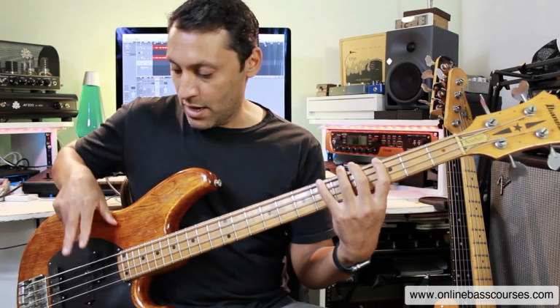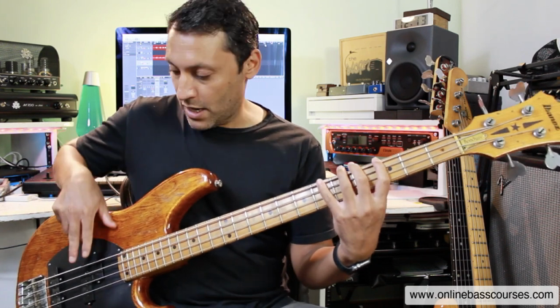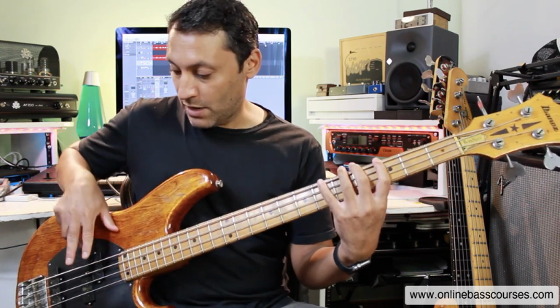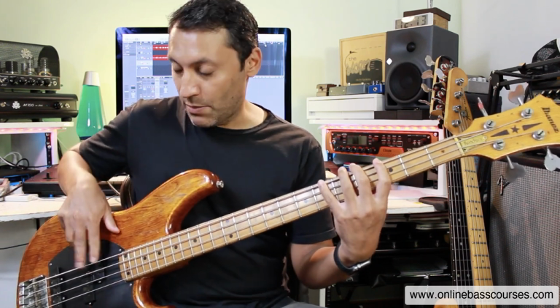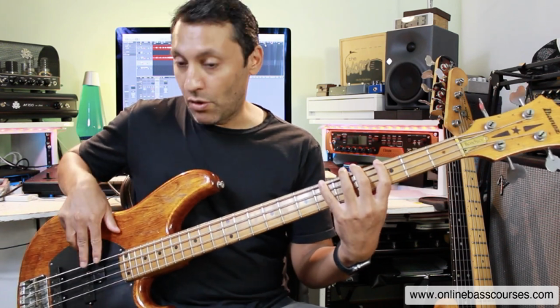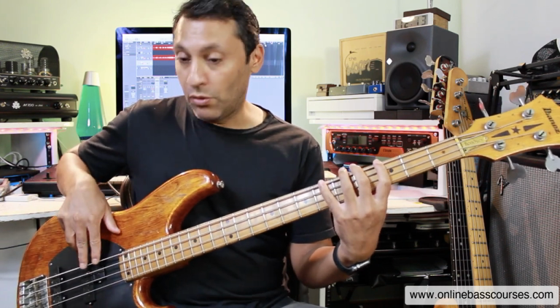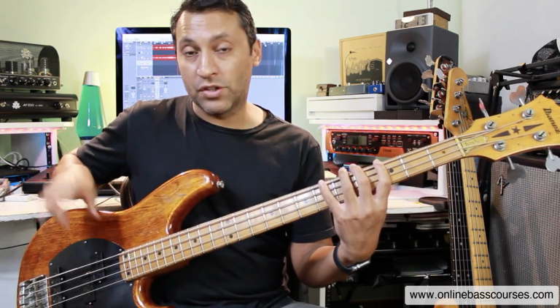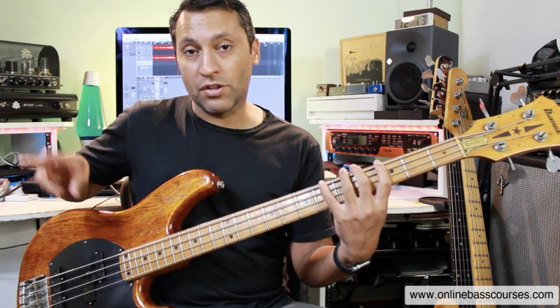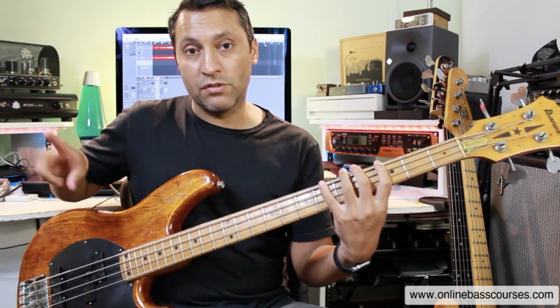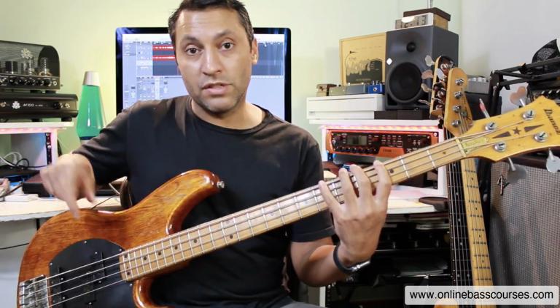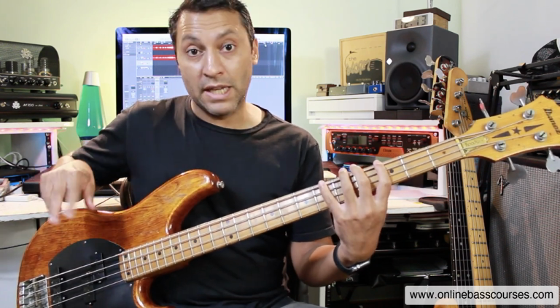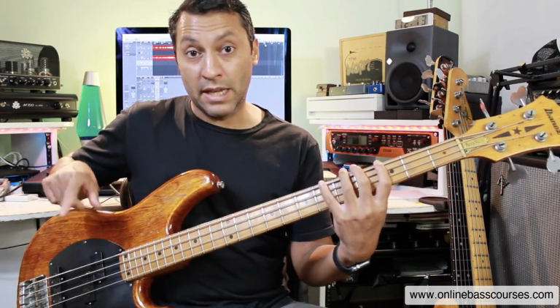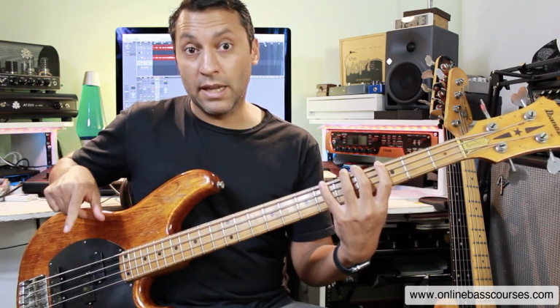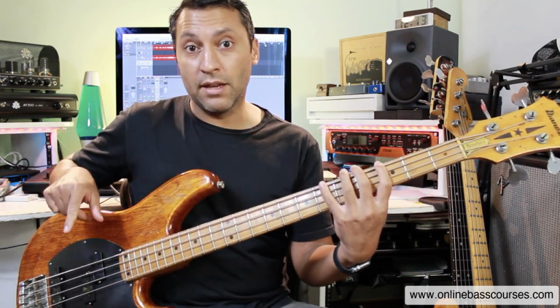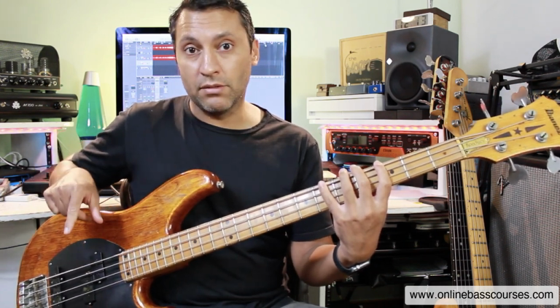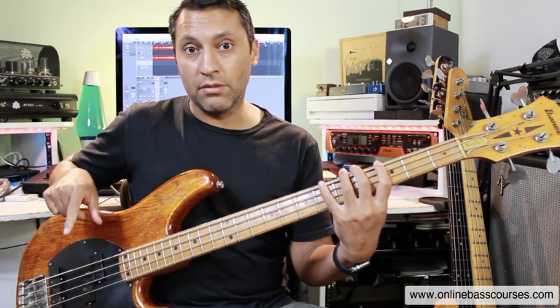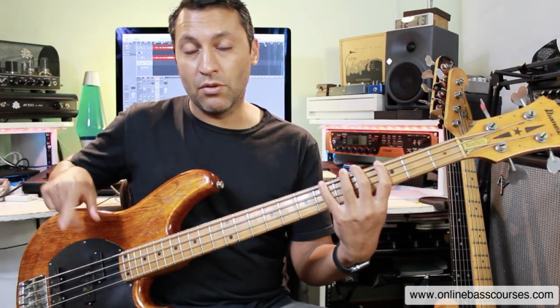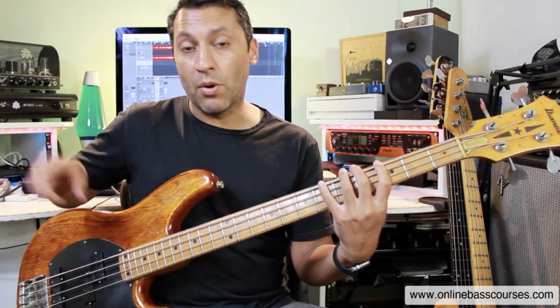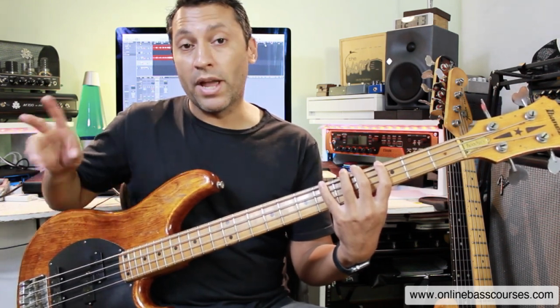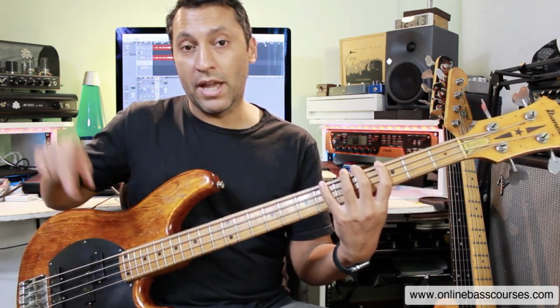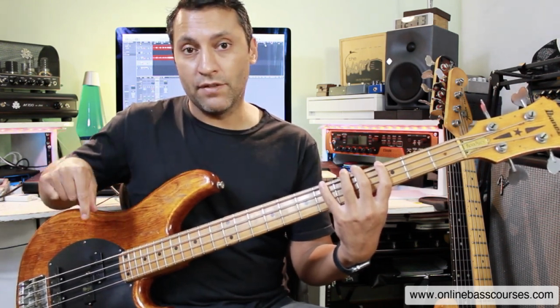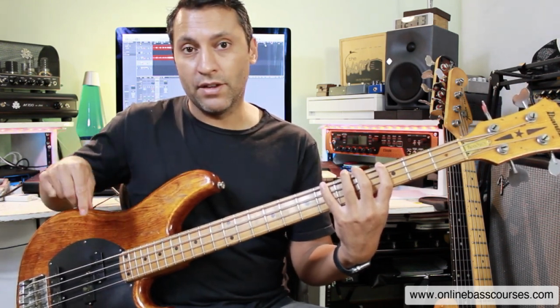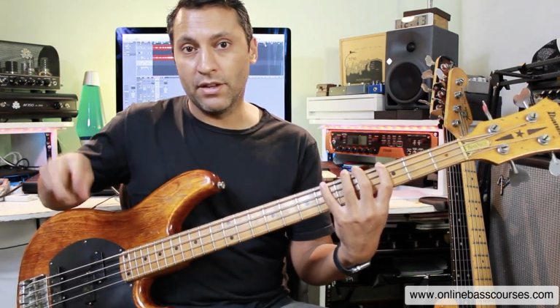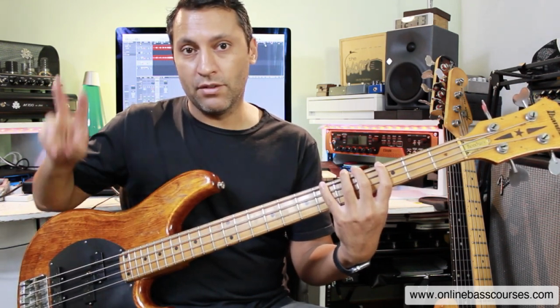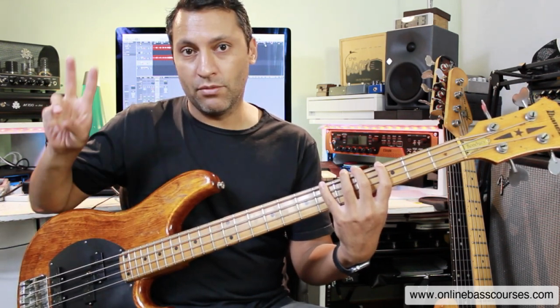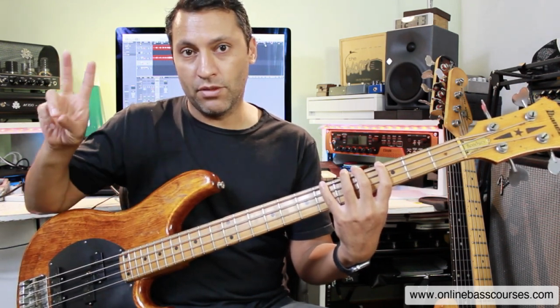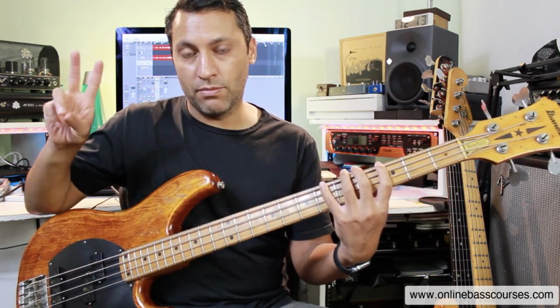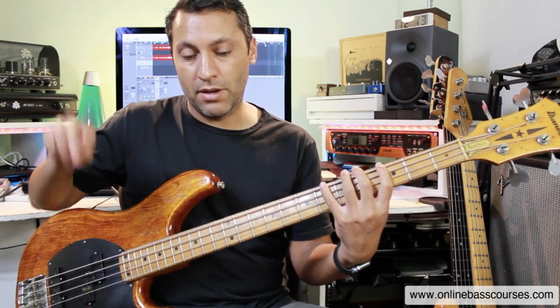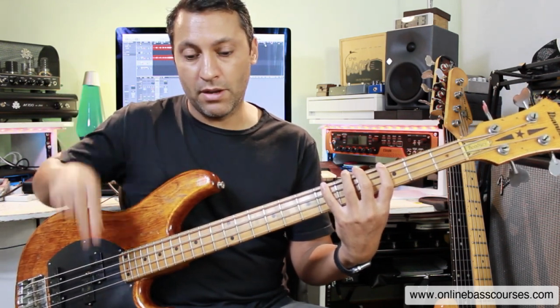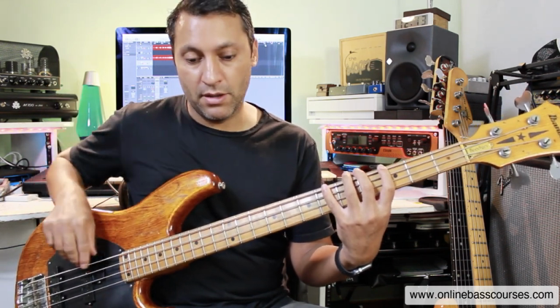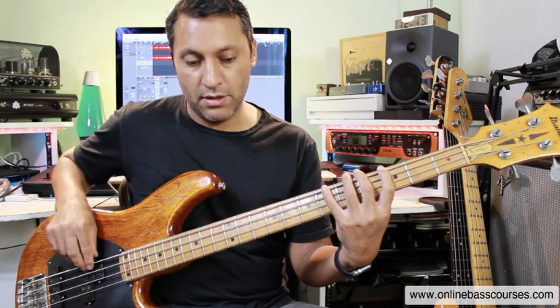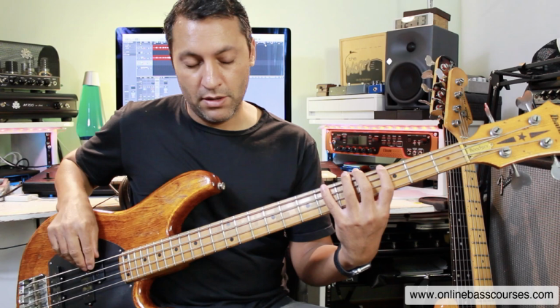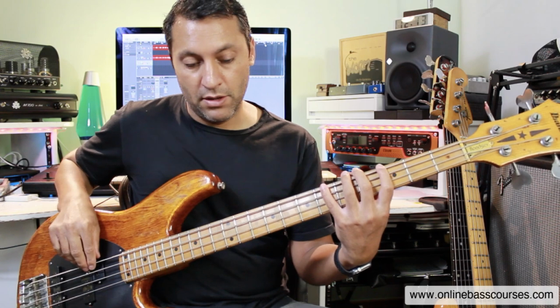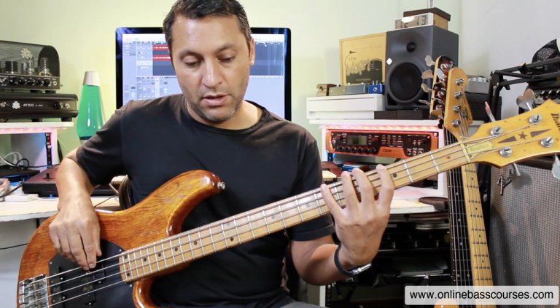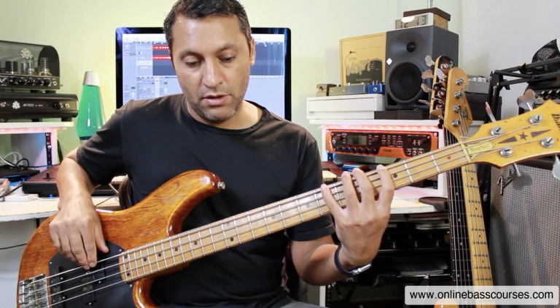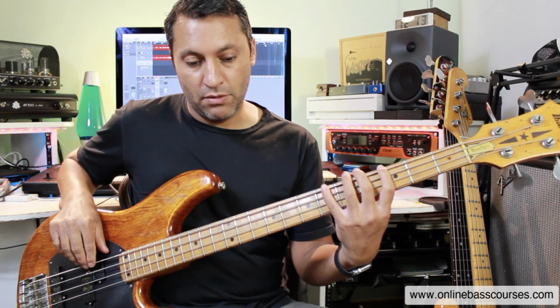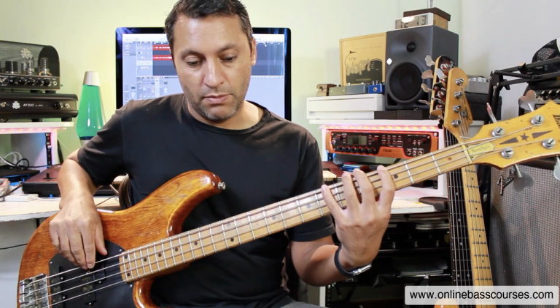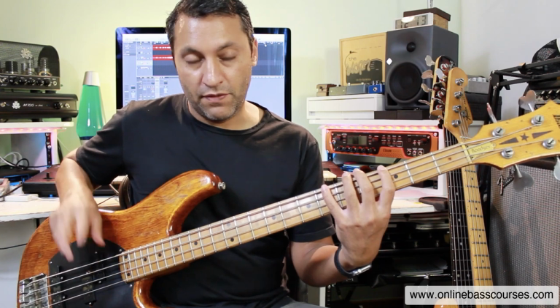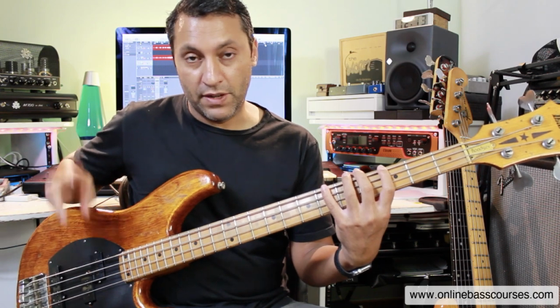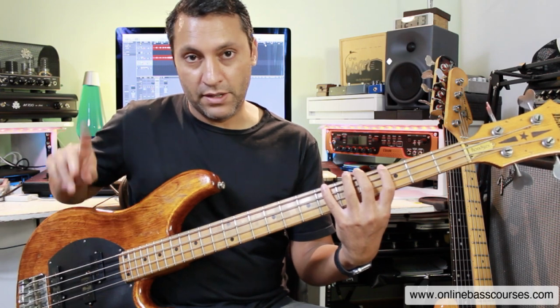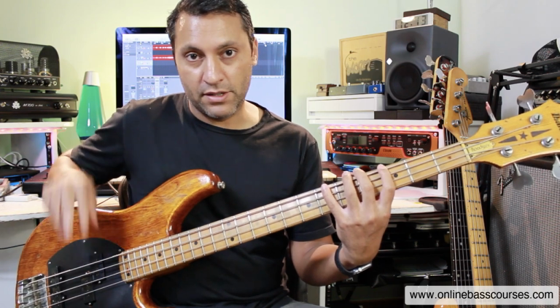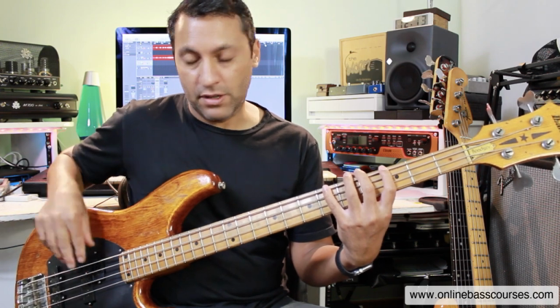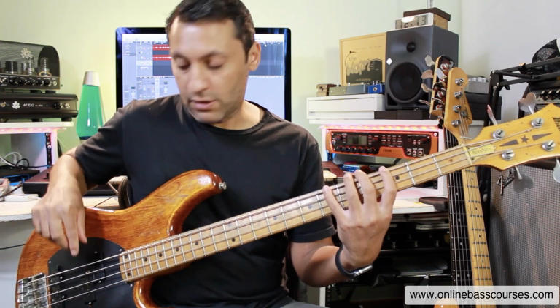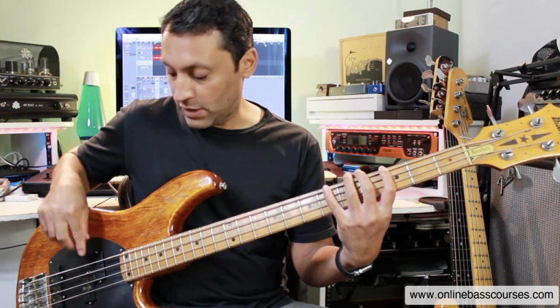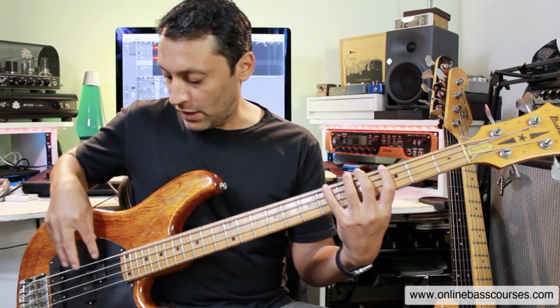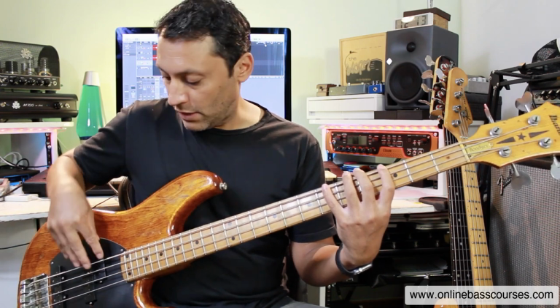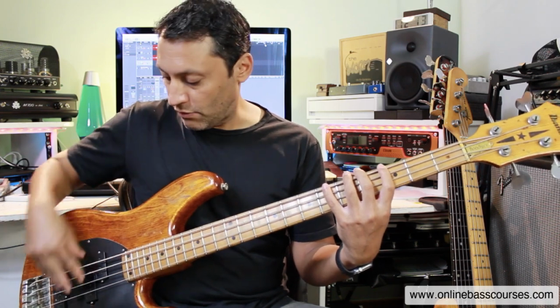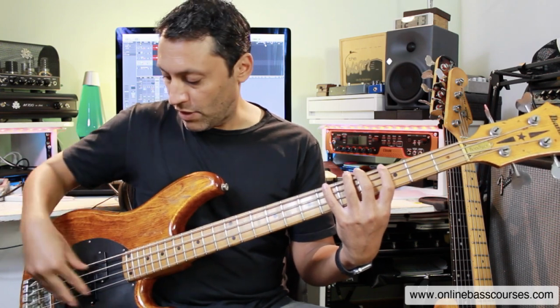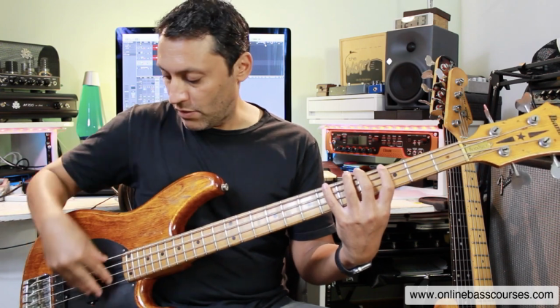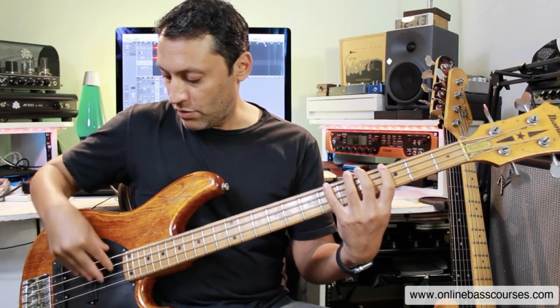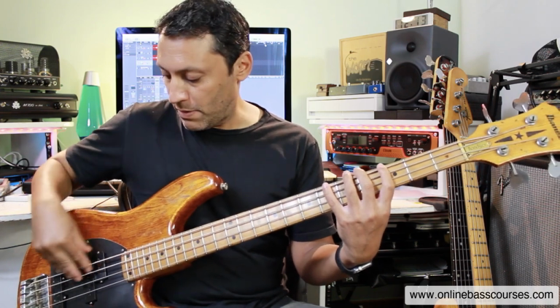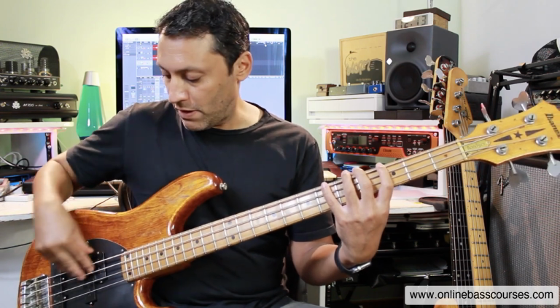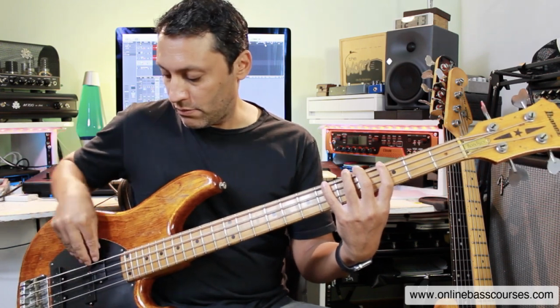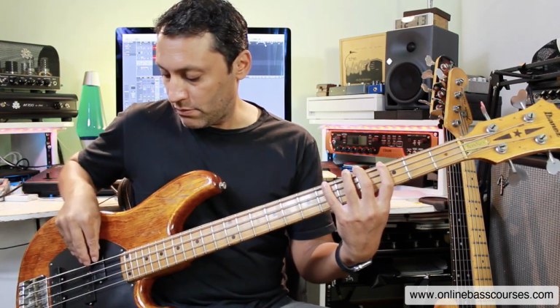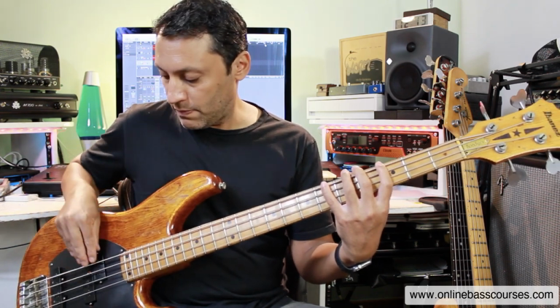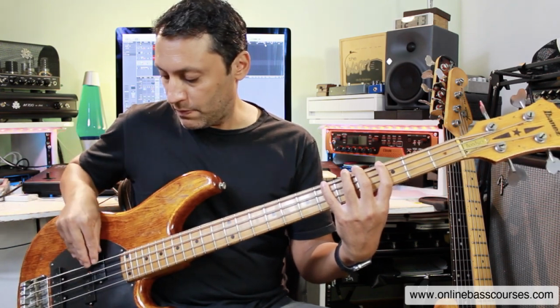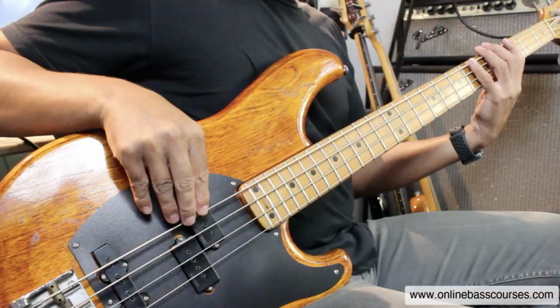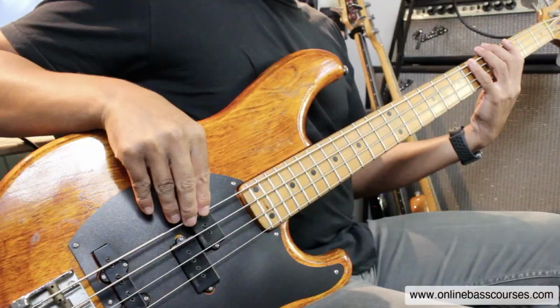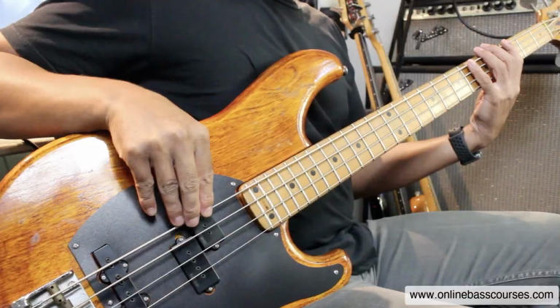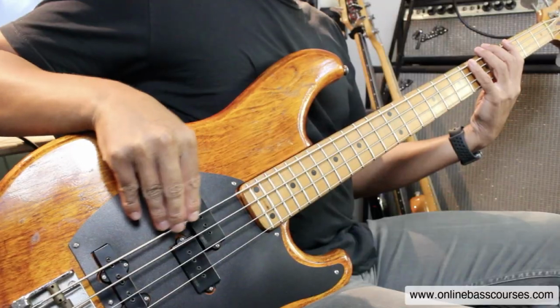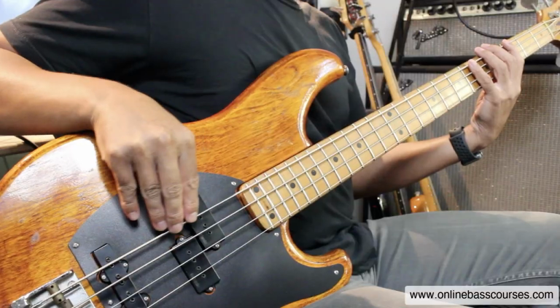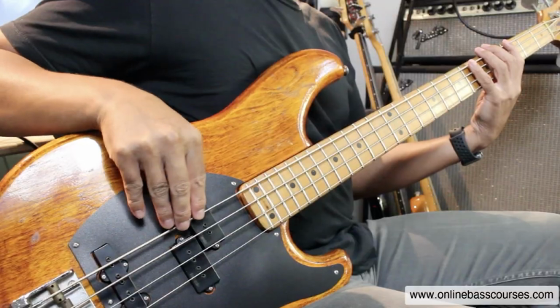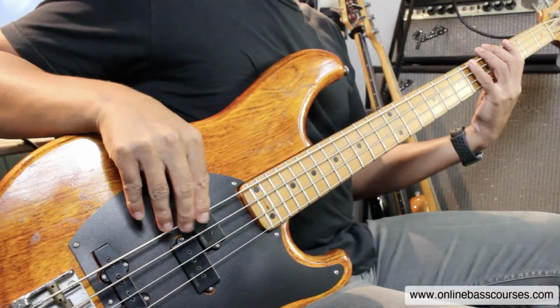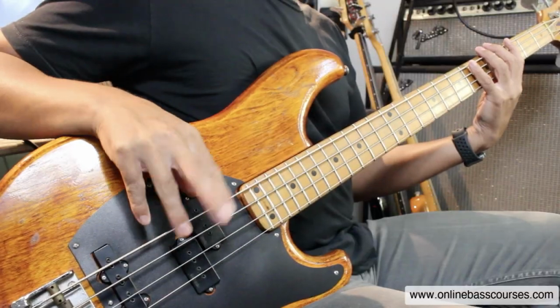Bit of vibrato there, just to add a little bit of flair and attitude. And I'm also digging in quite heavily with my fingerstyle technique.